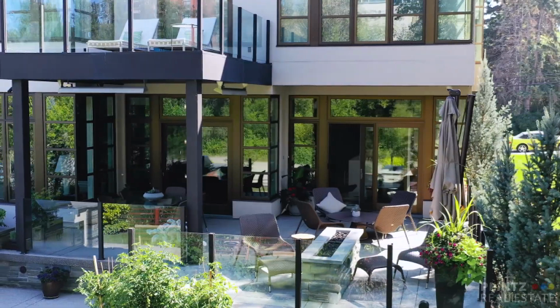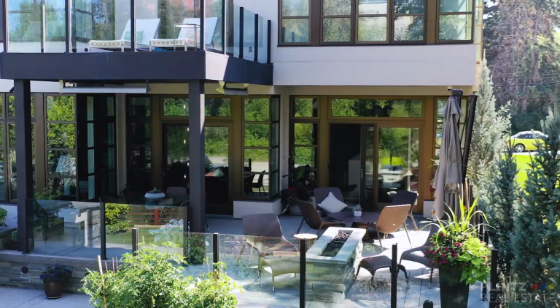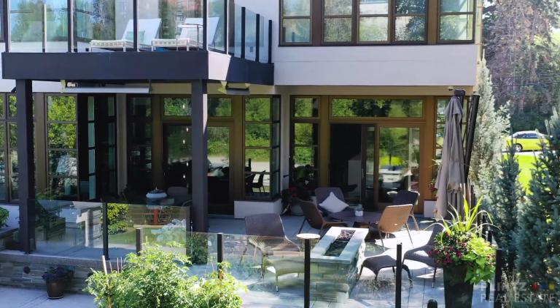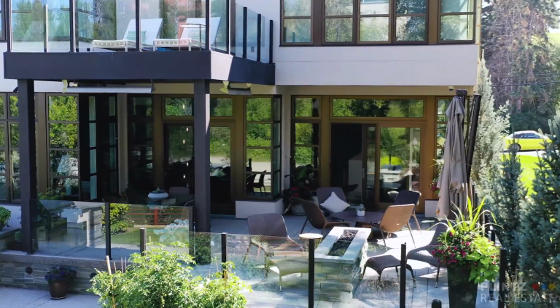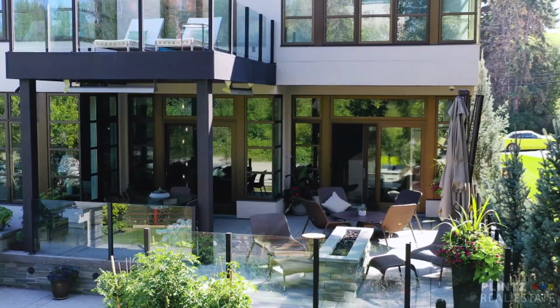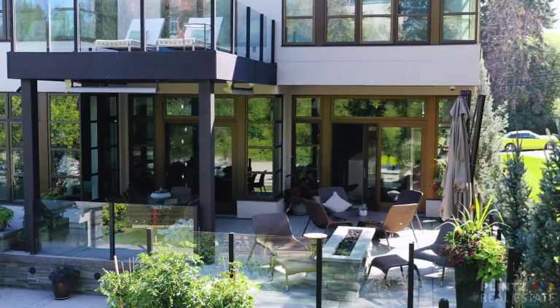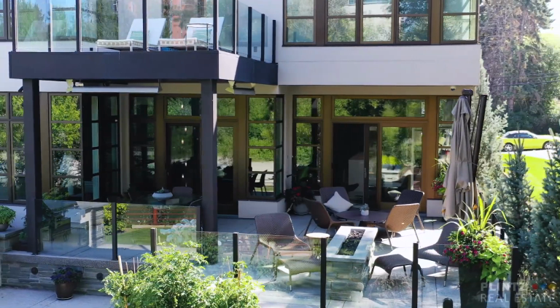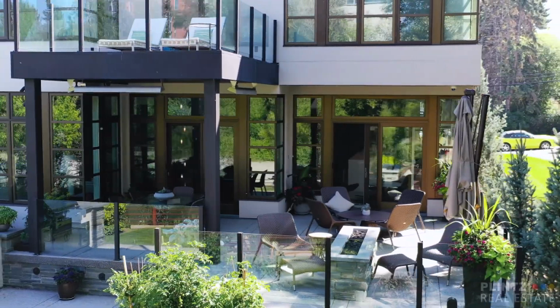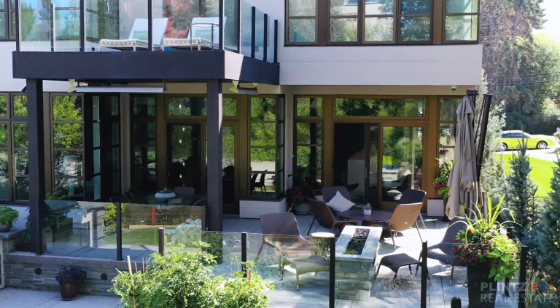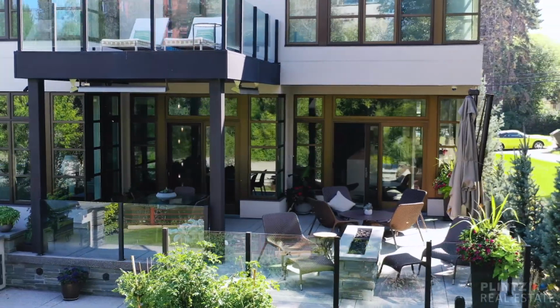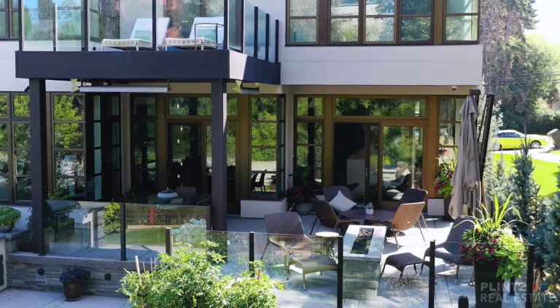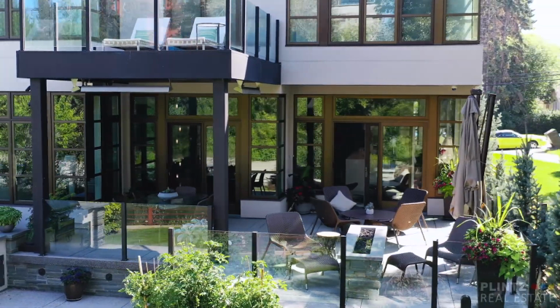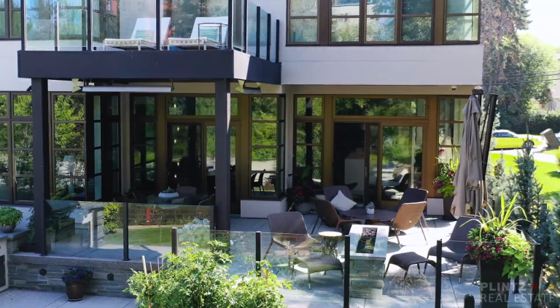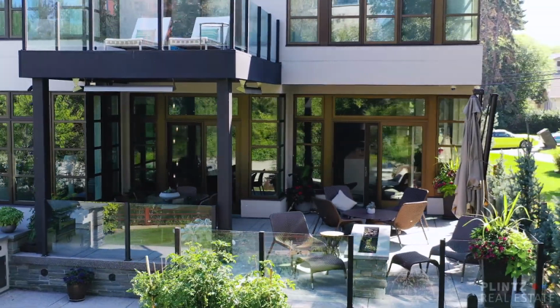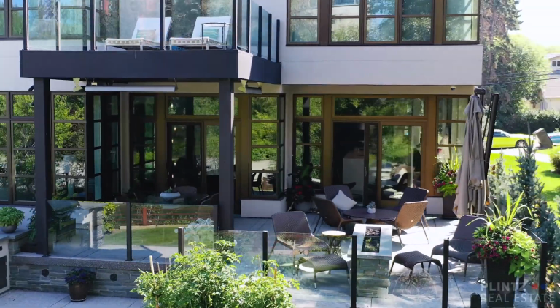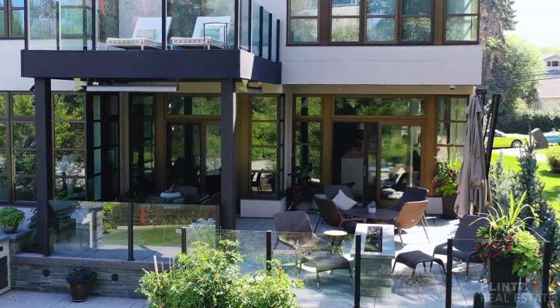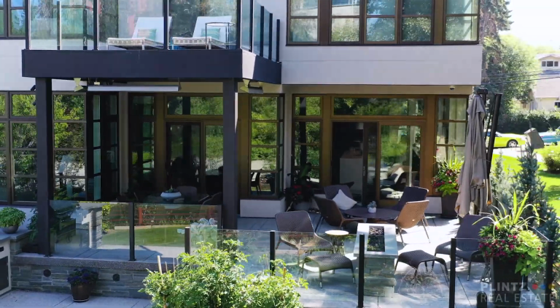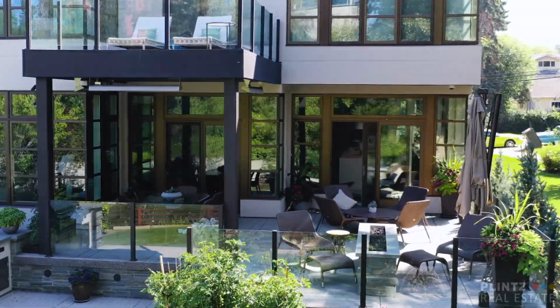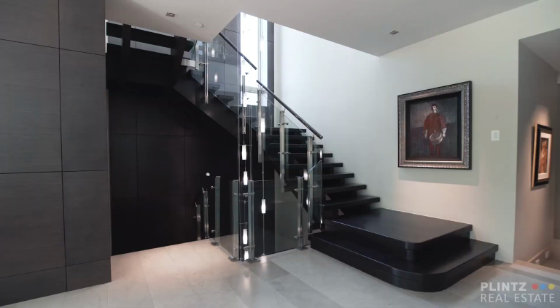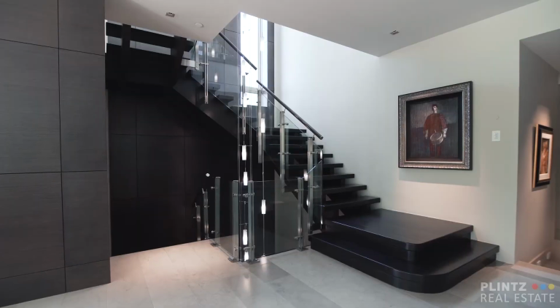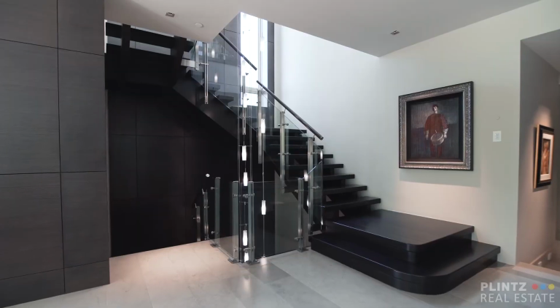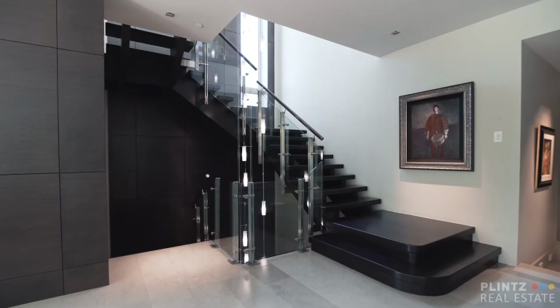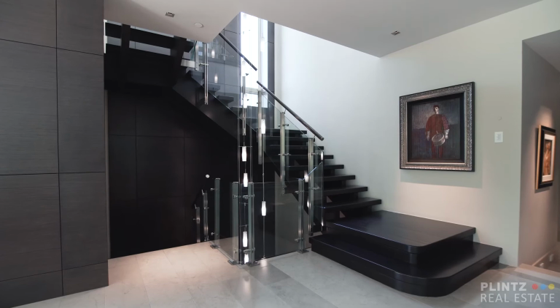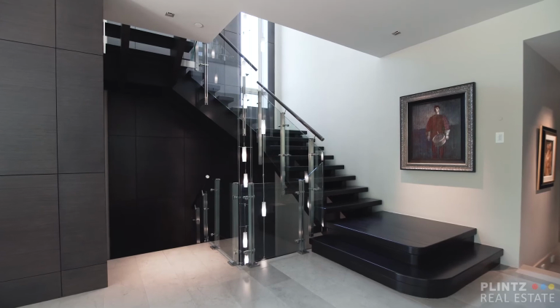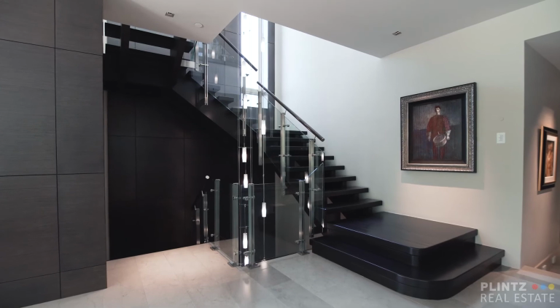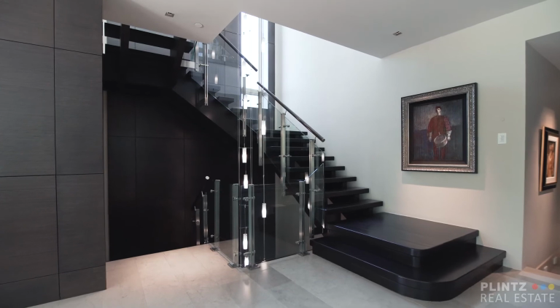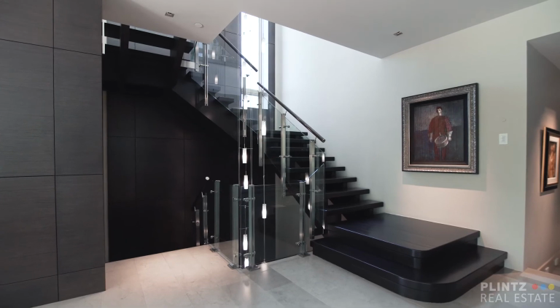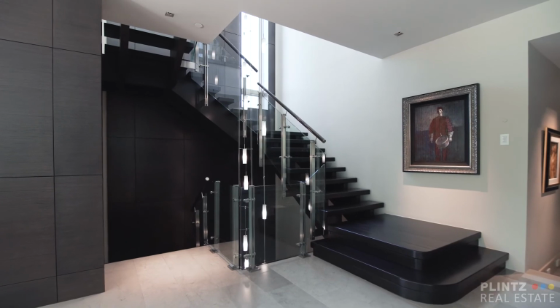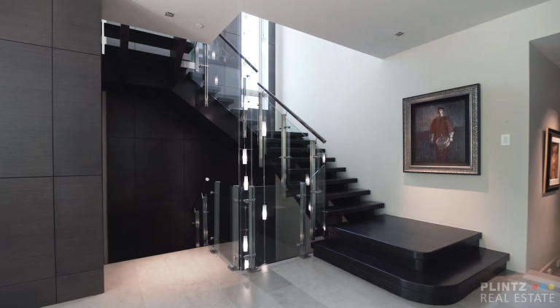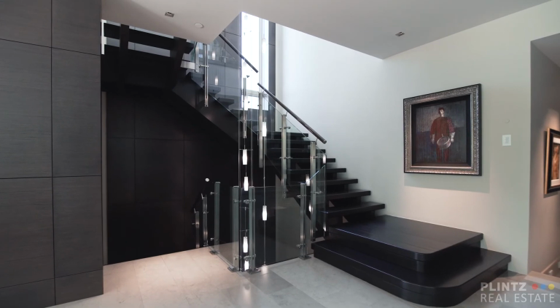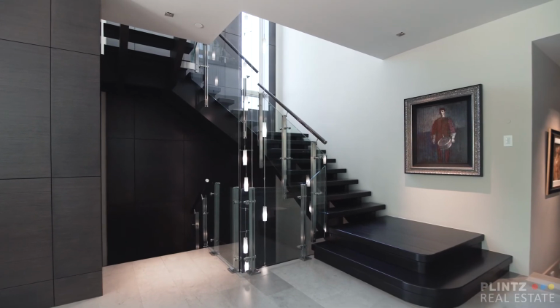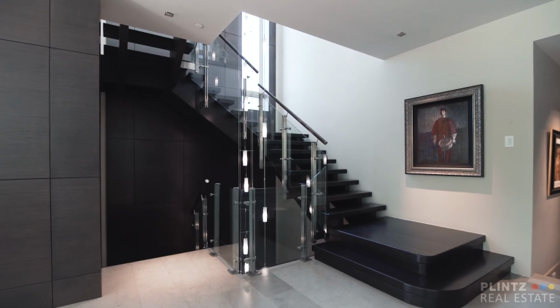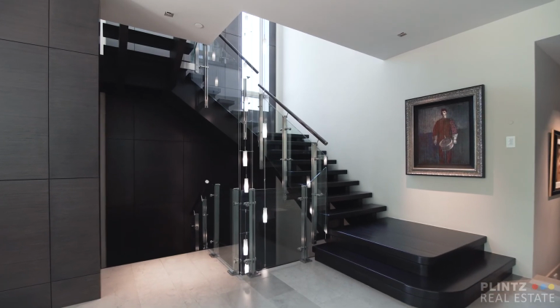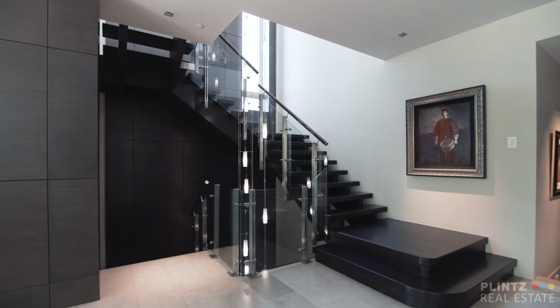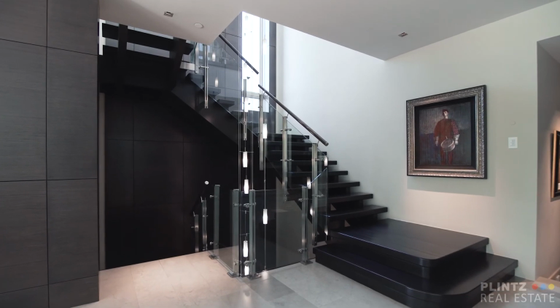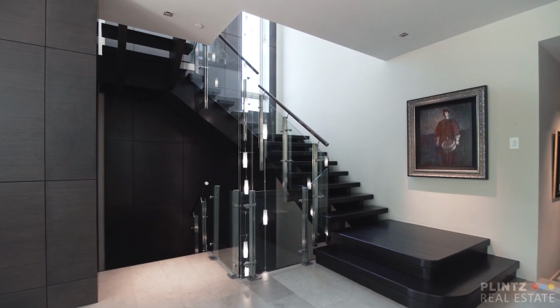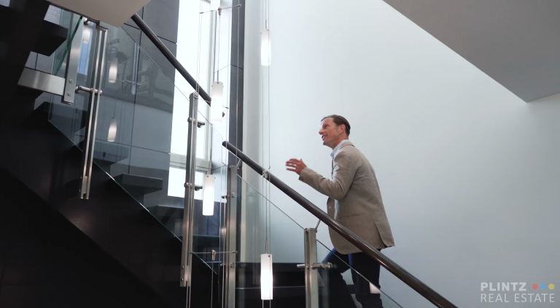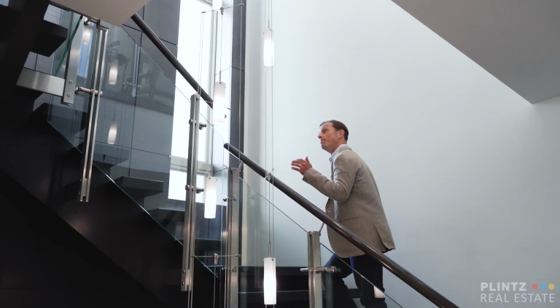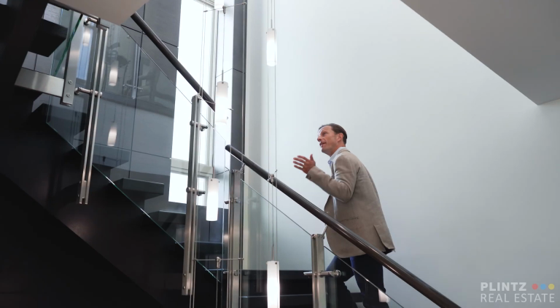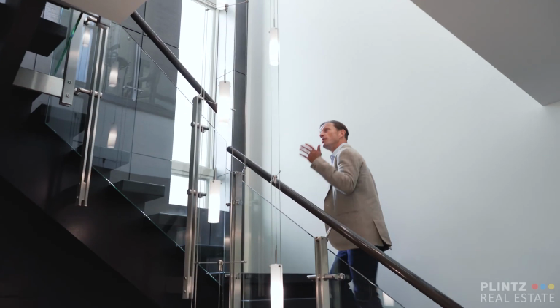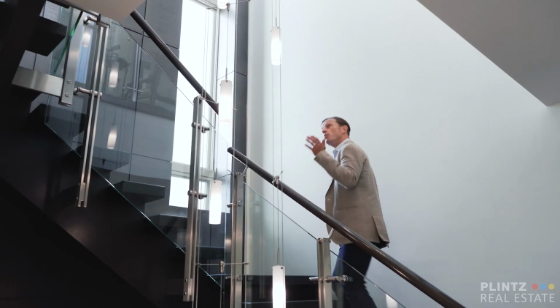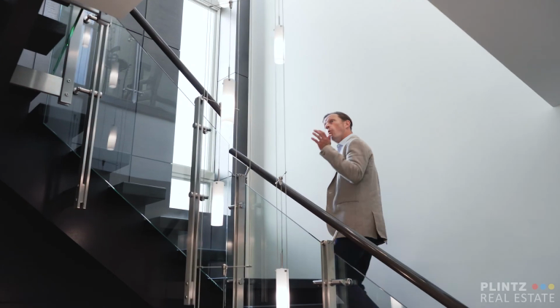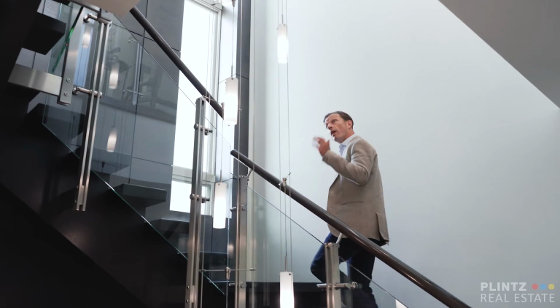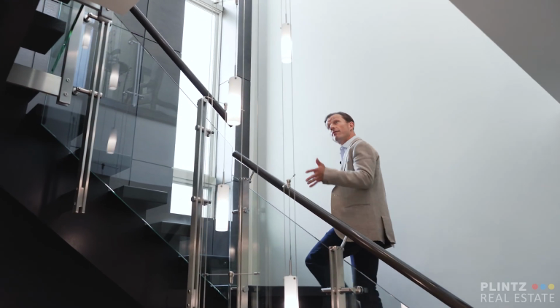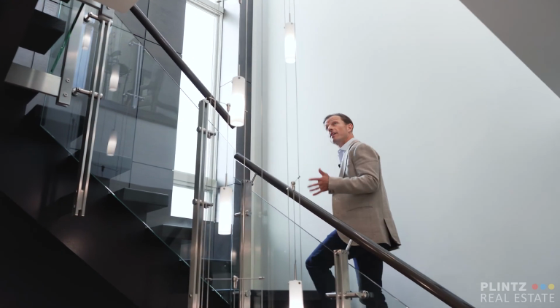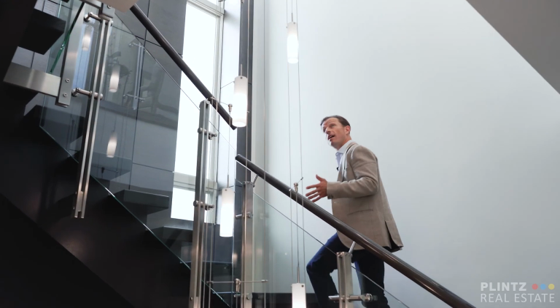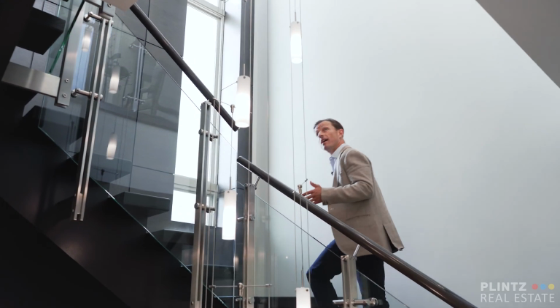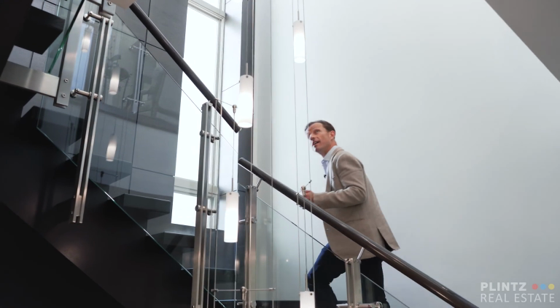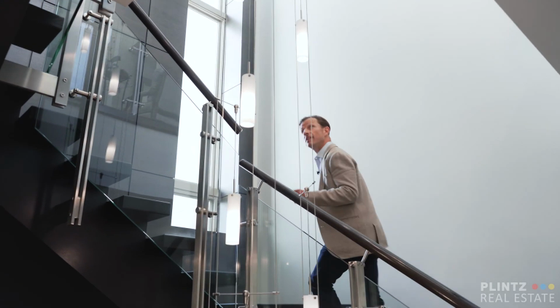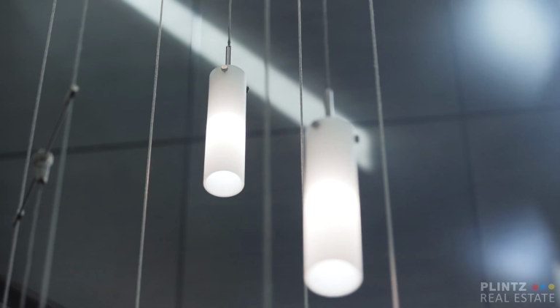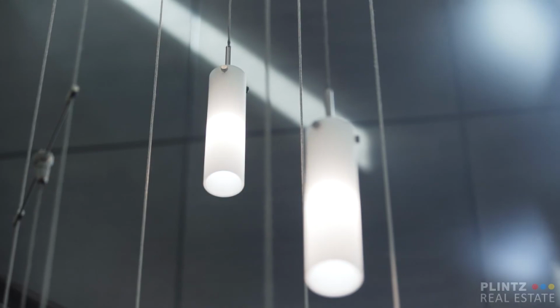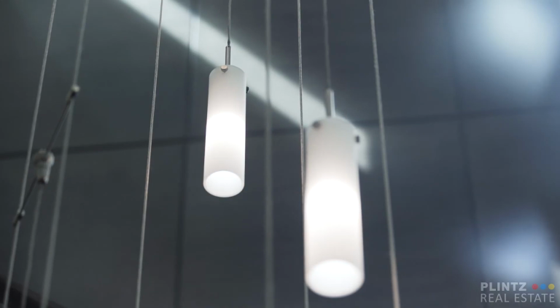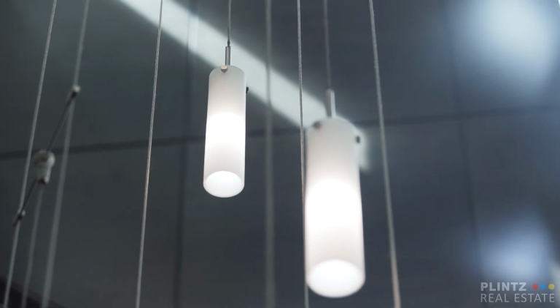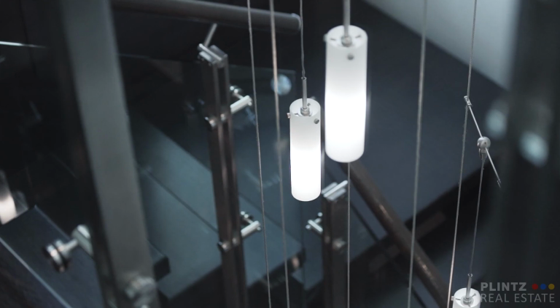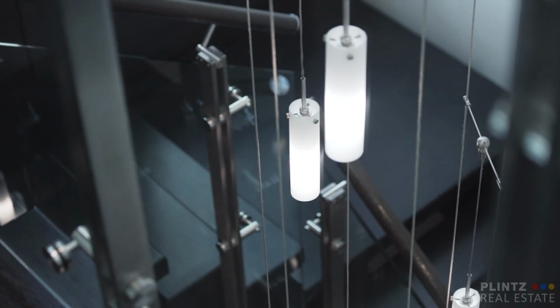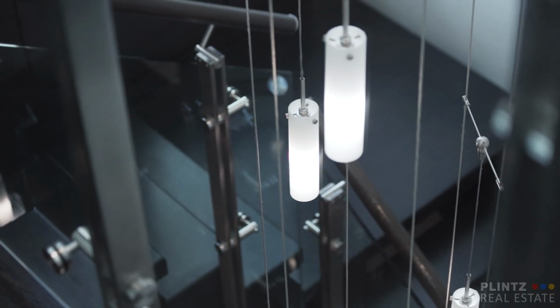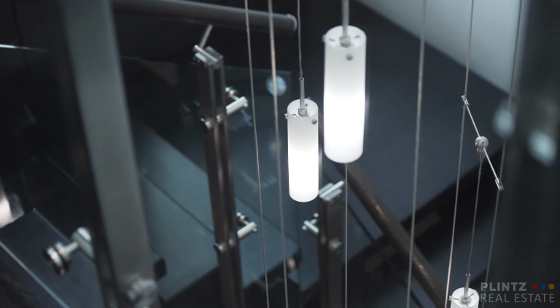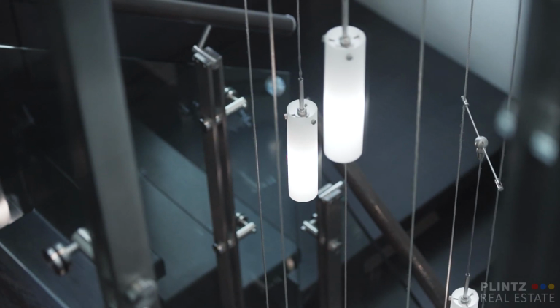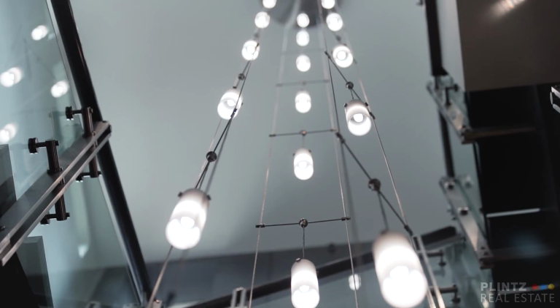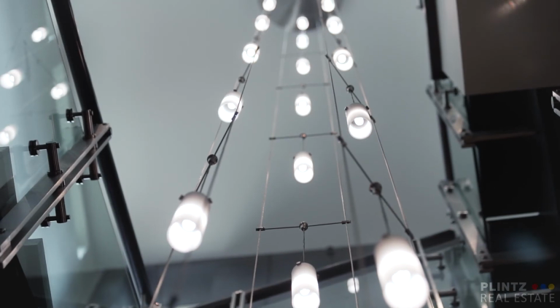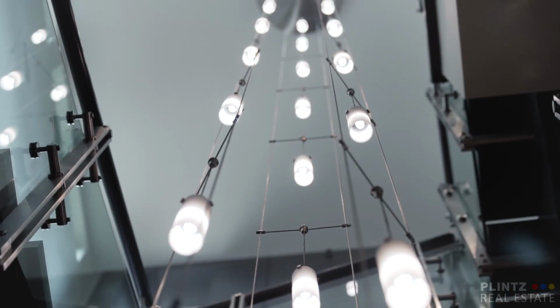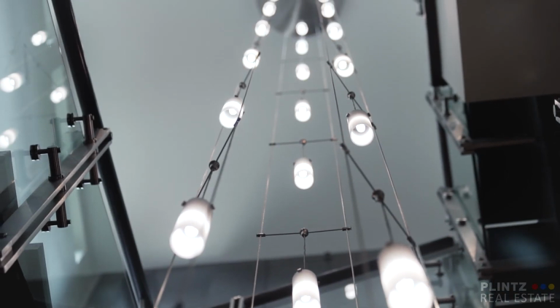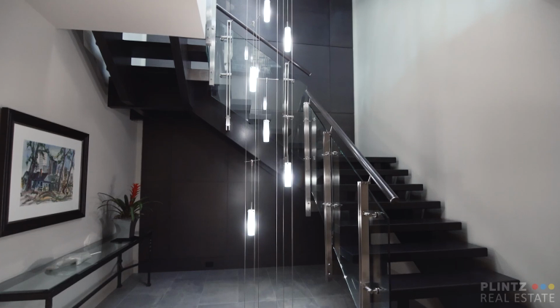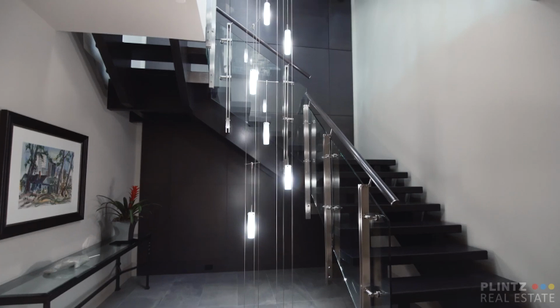Back inside, the open riser staircase is accented by a one-of-a-kind, three-story chandelier.